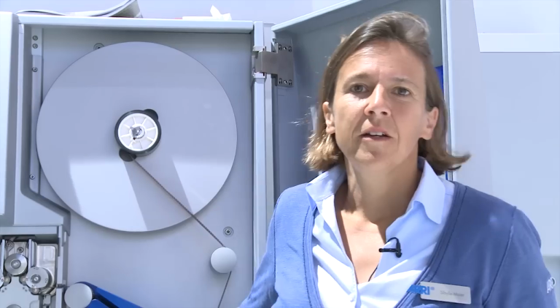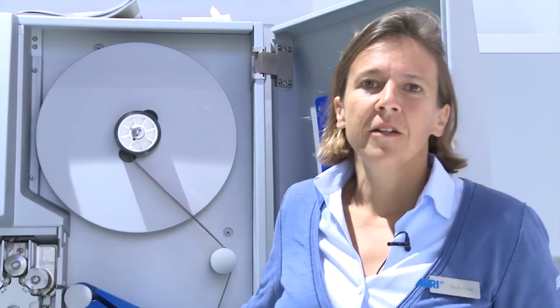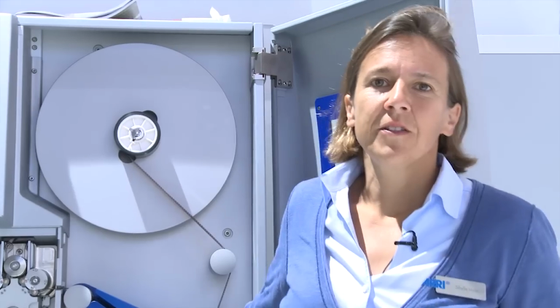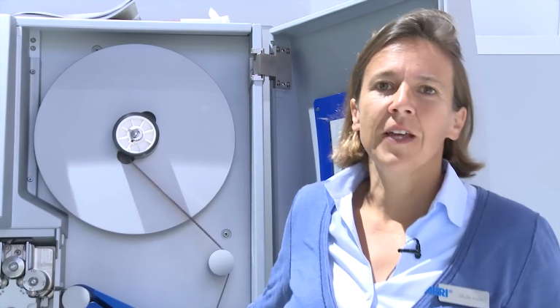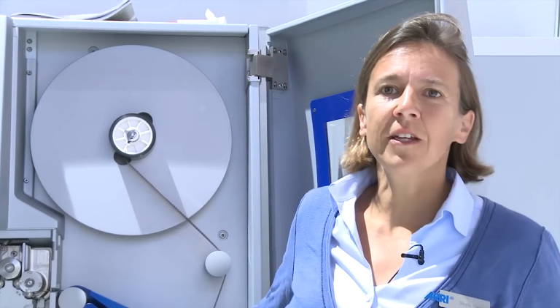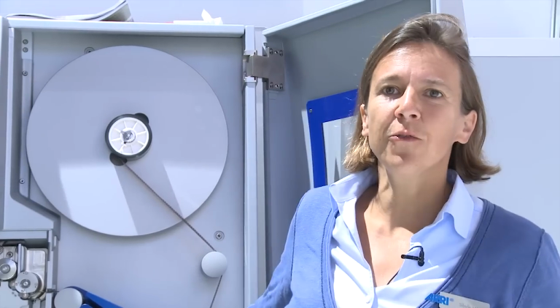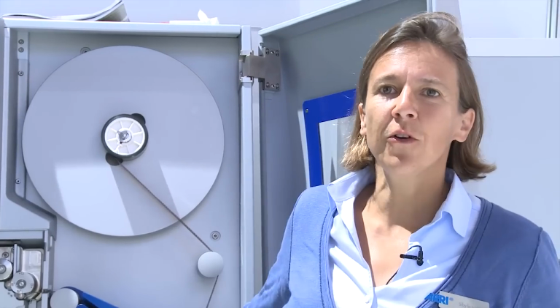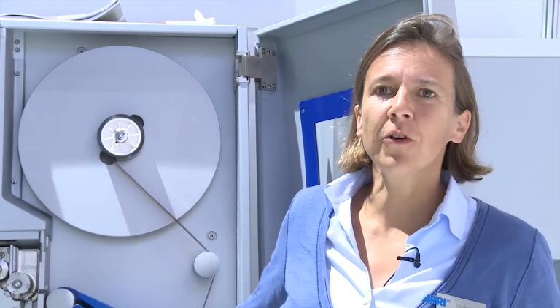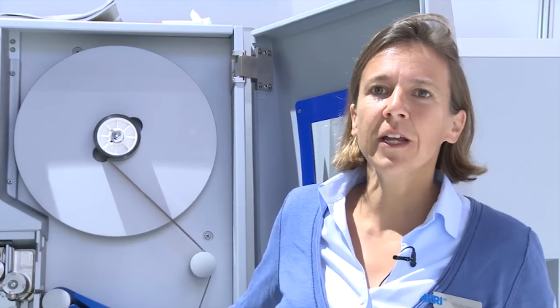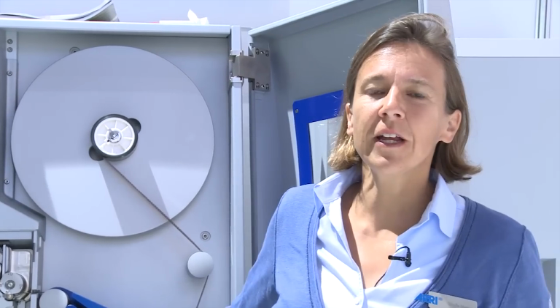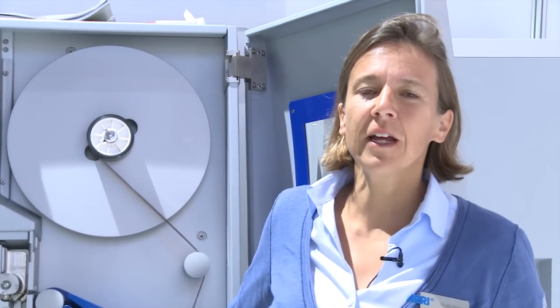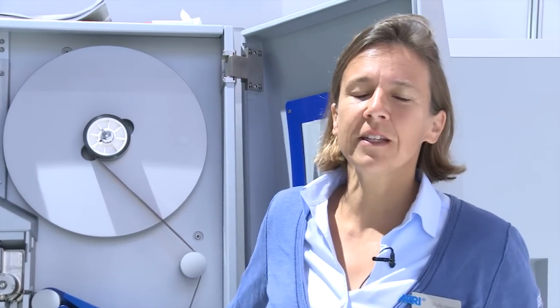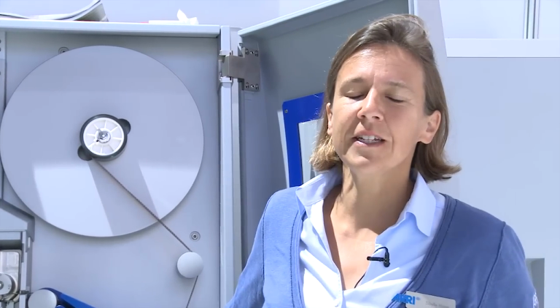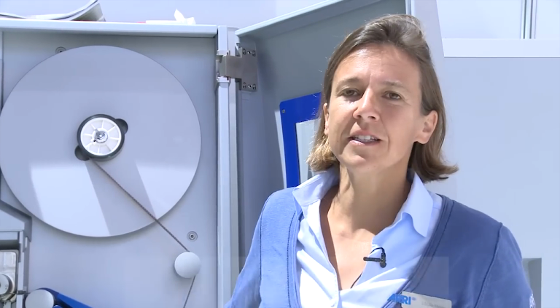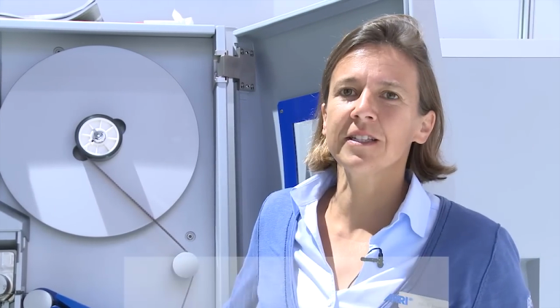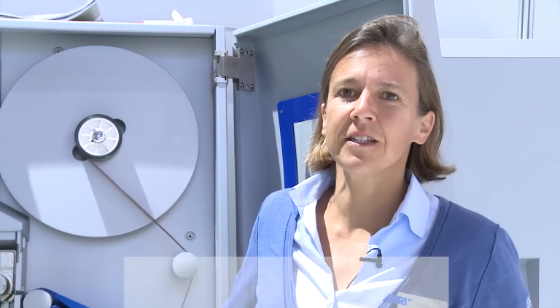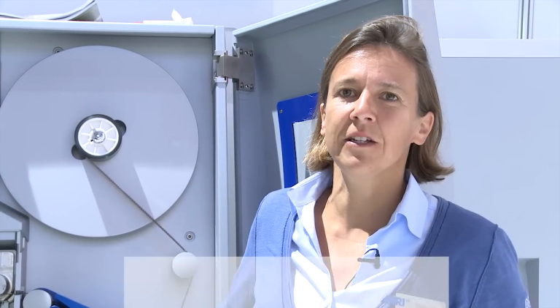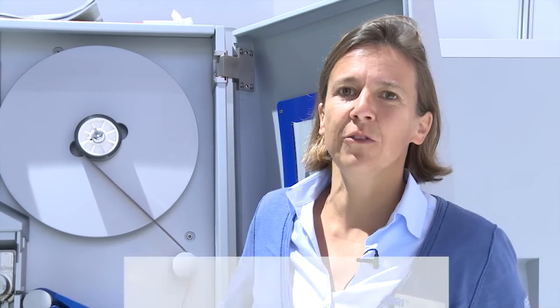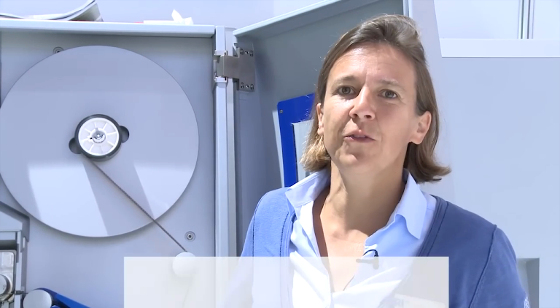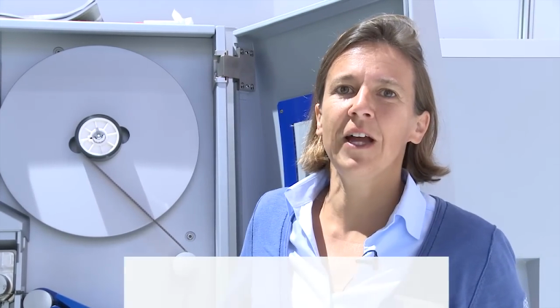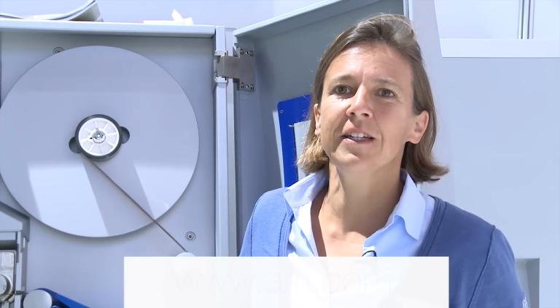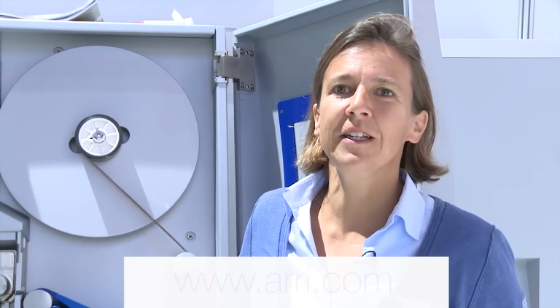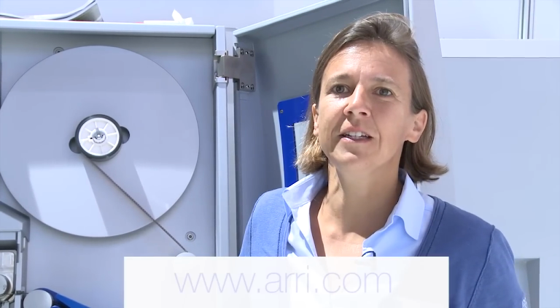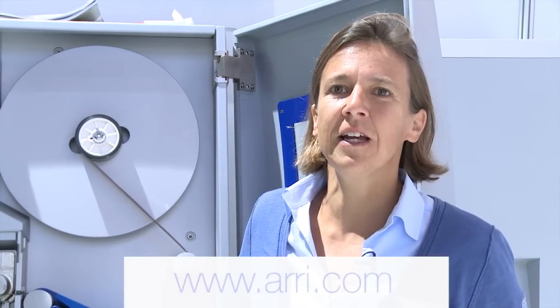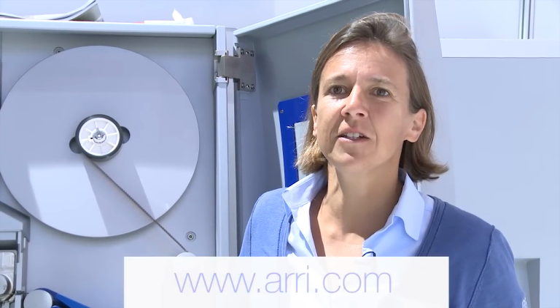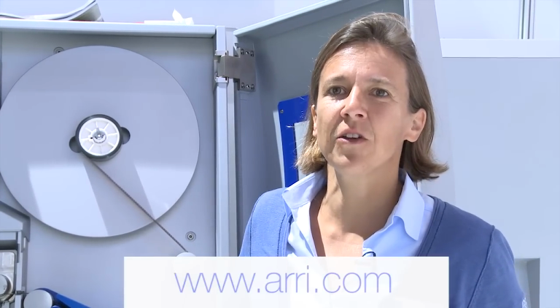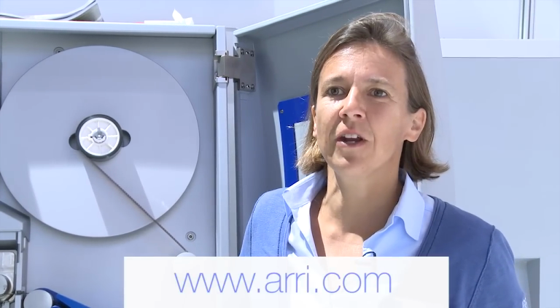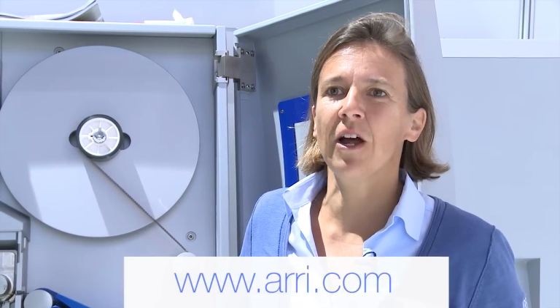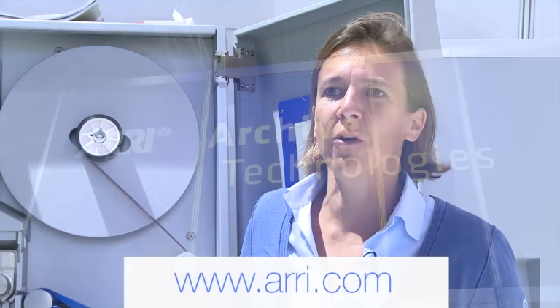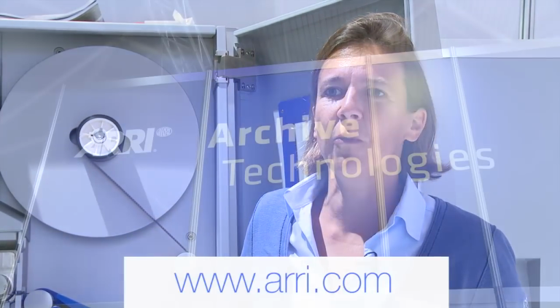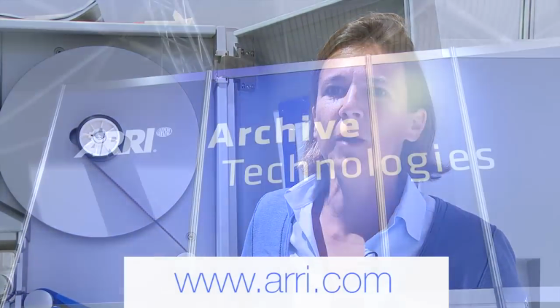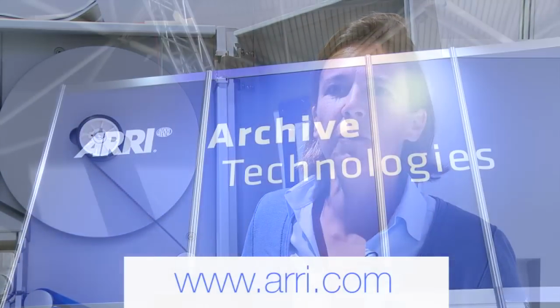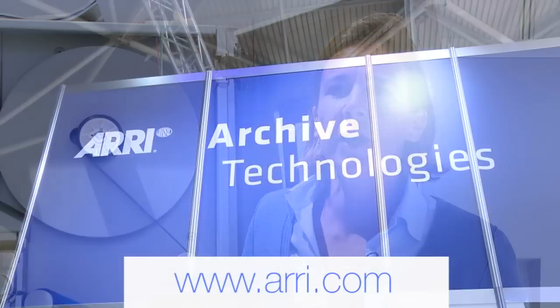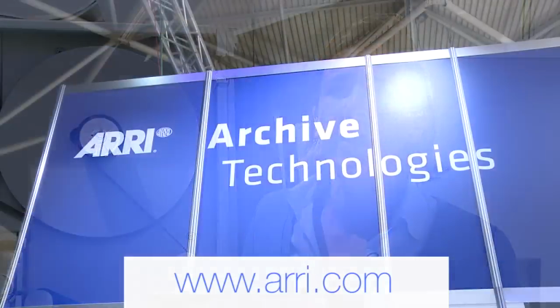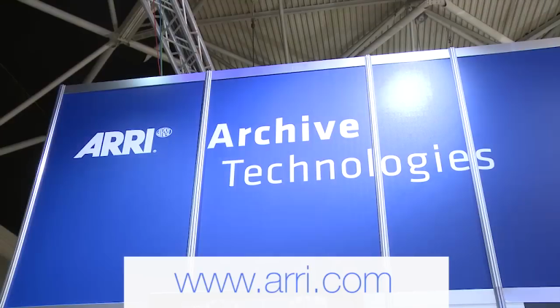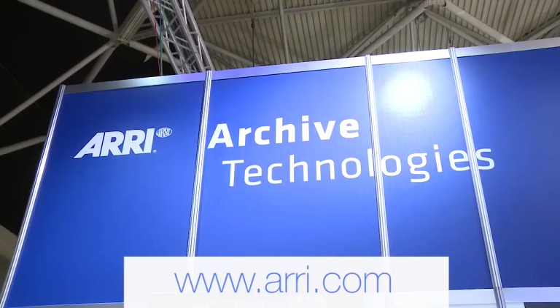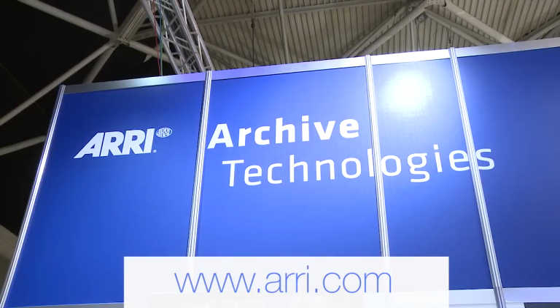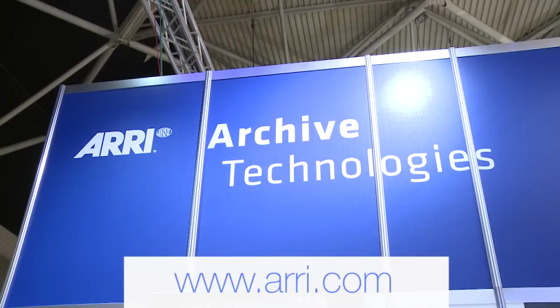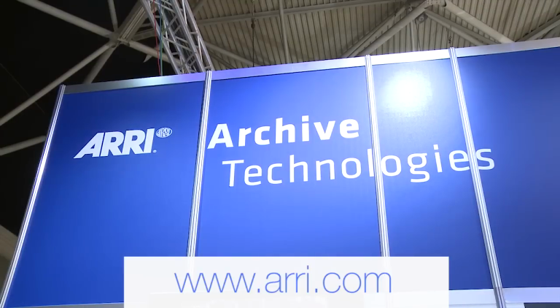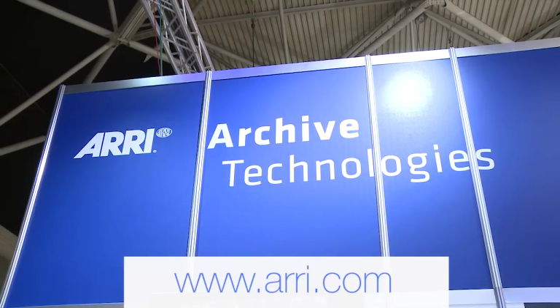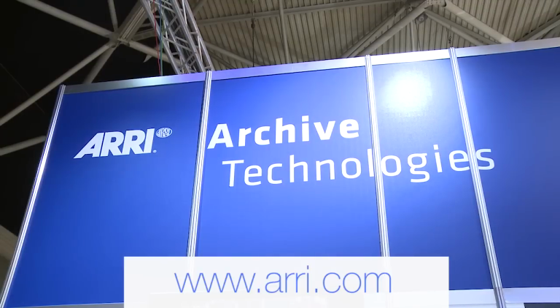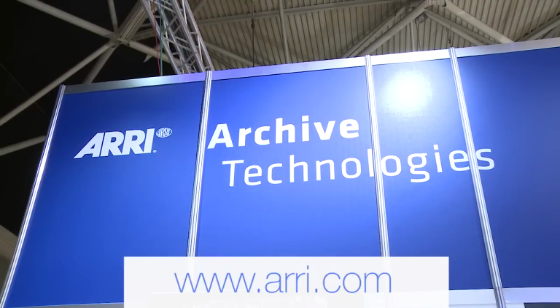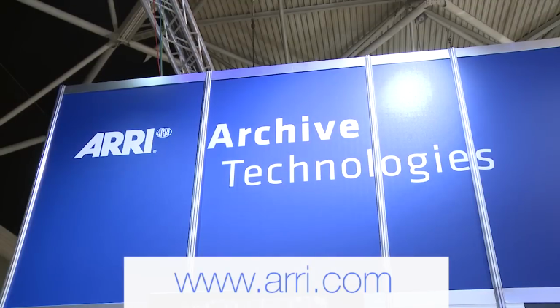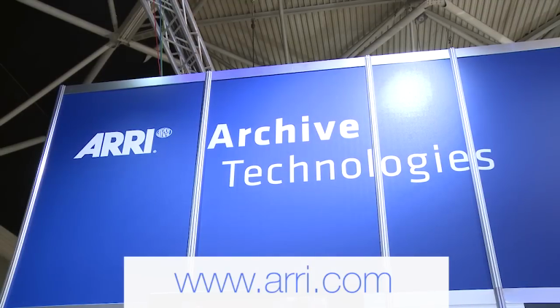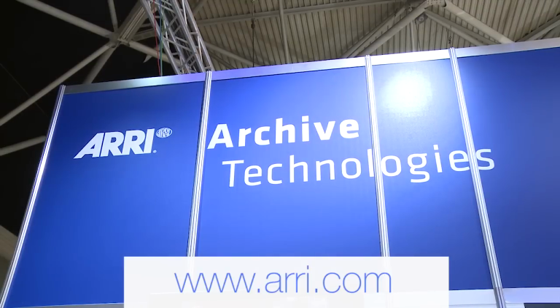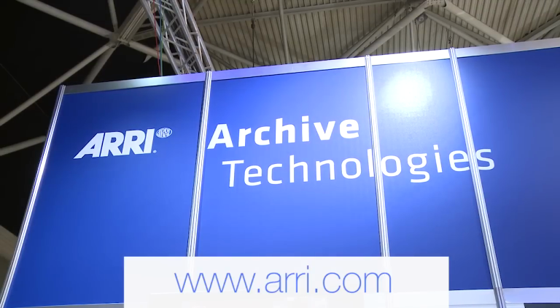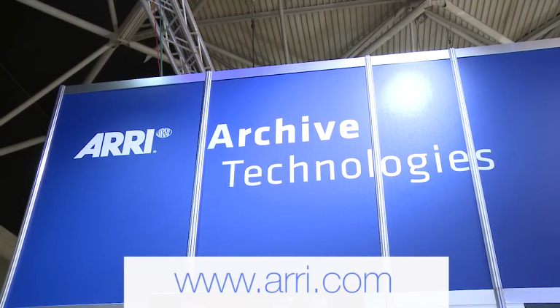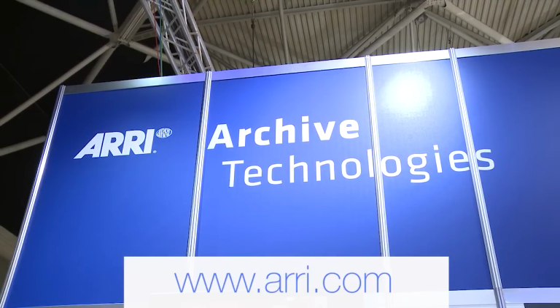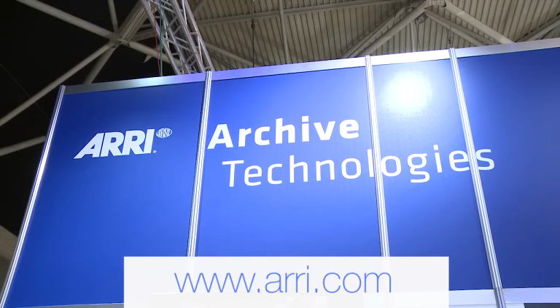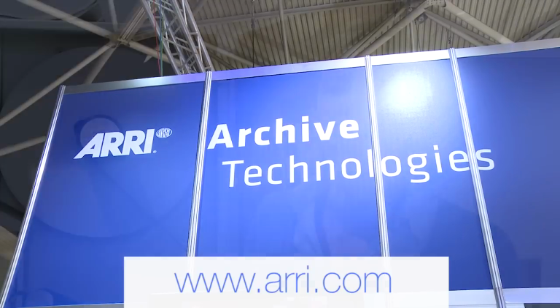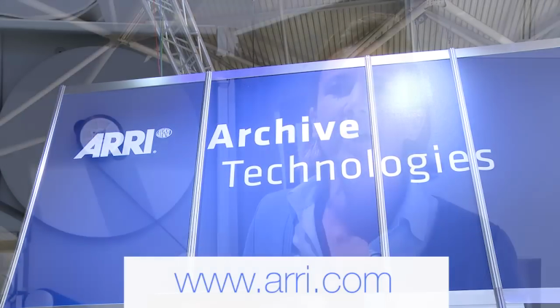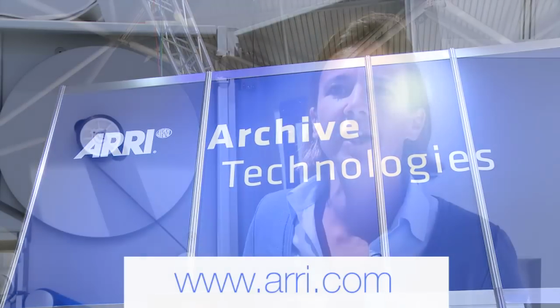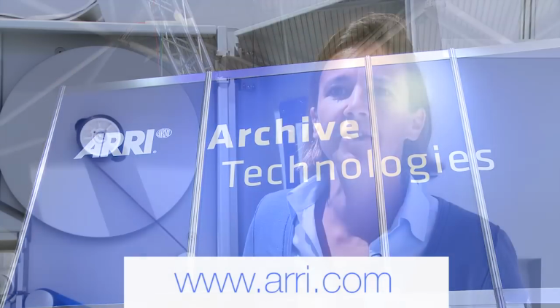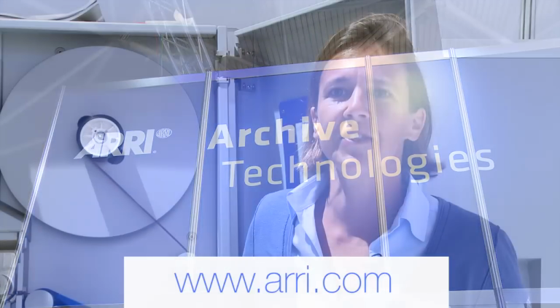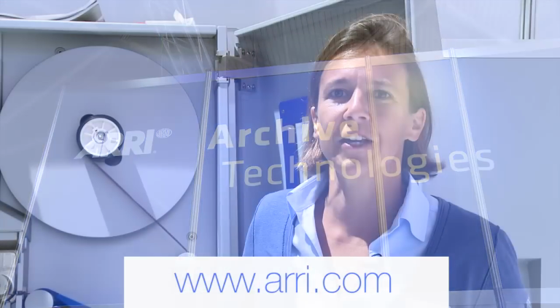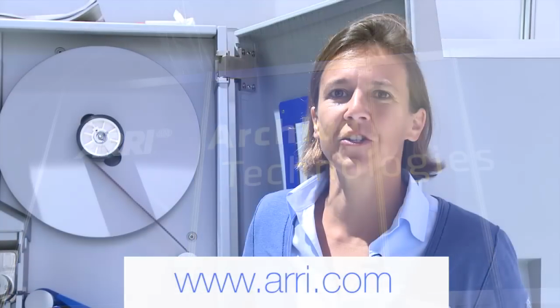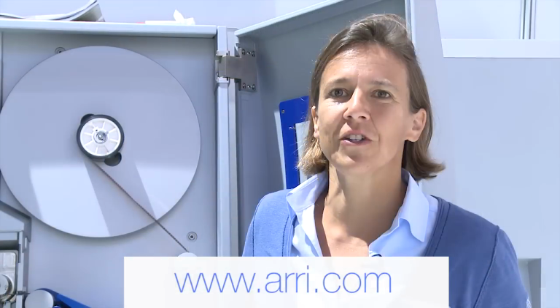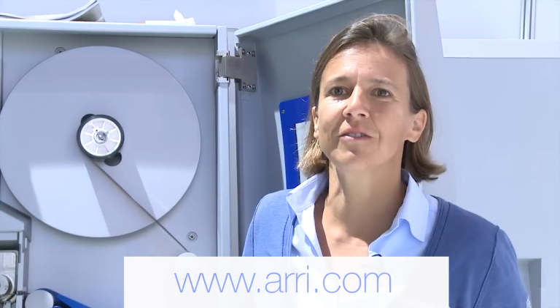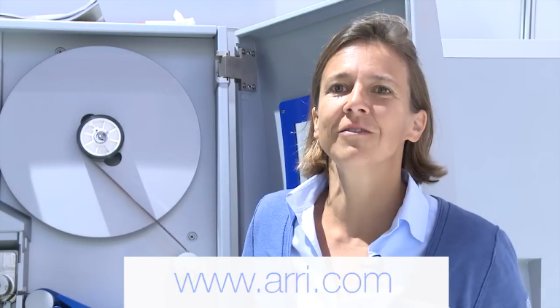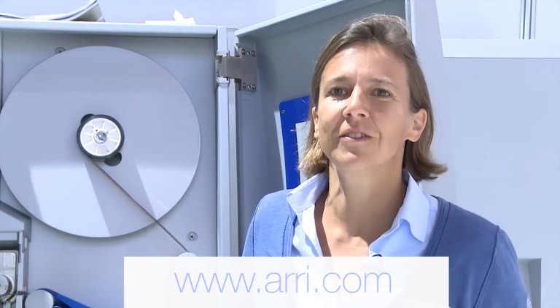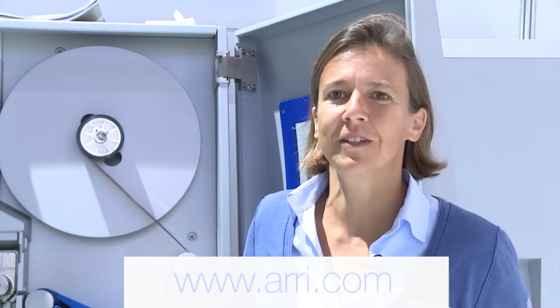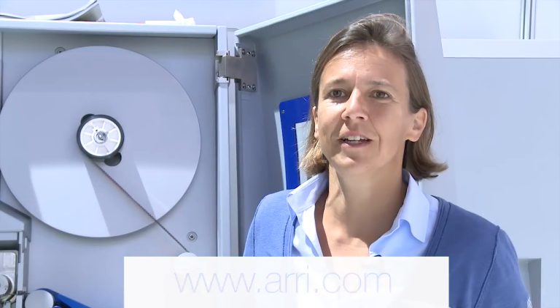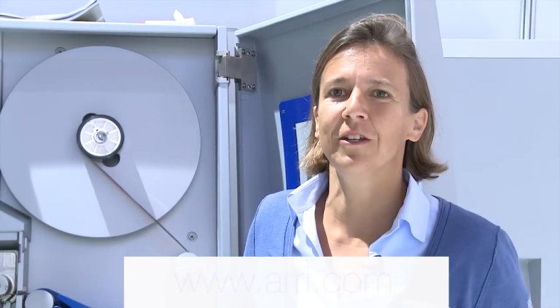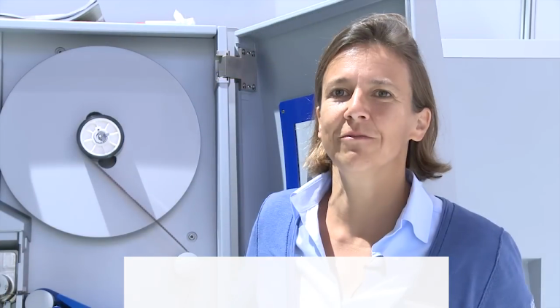Thank you for watching. You can find details on our web page in the ARRI scan archive section. Thank you.